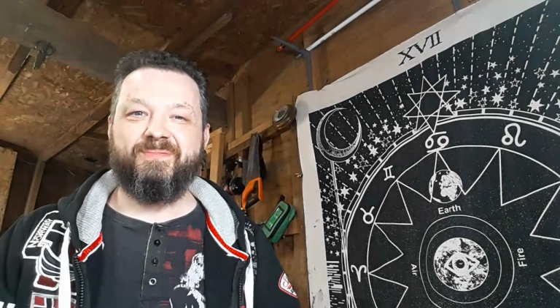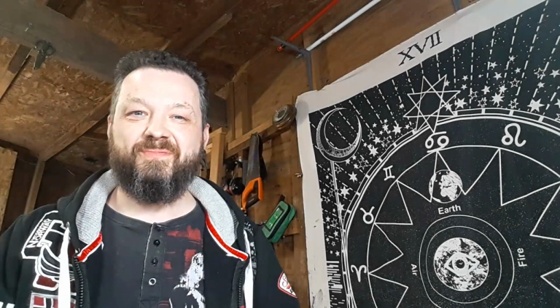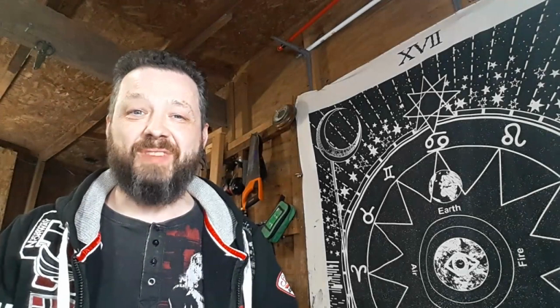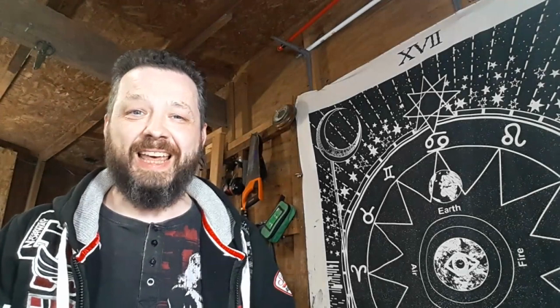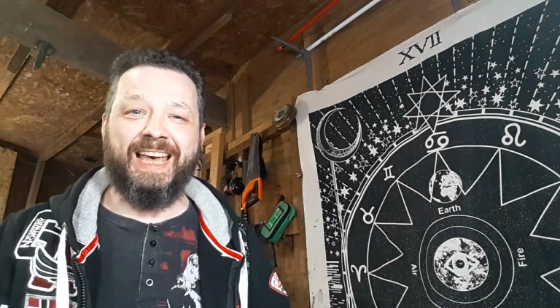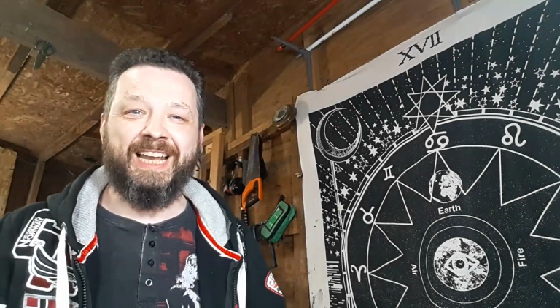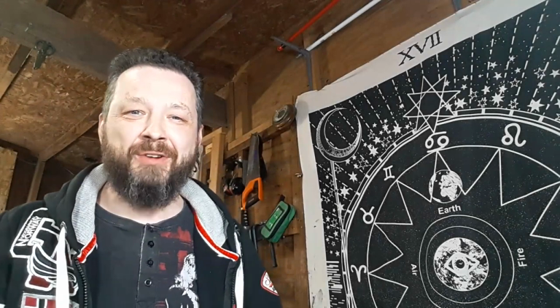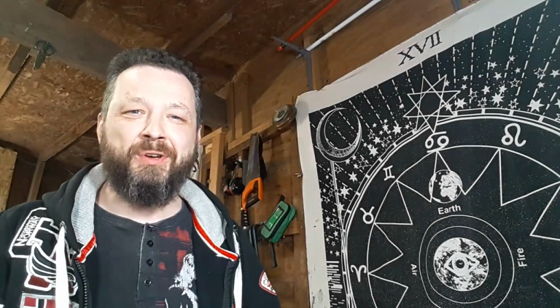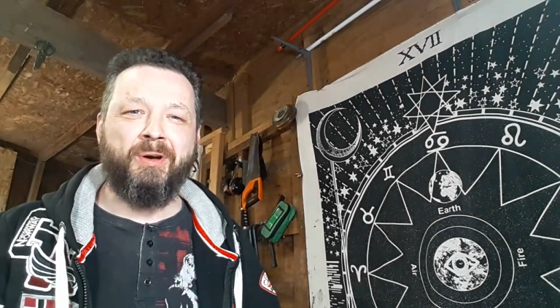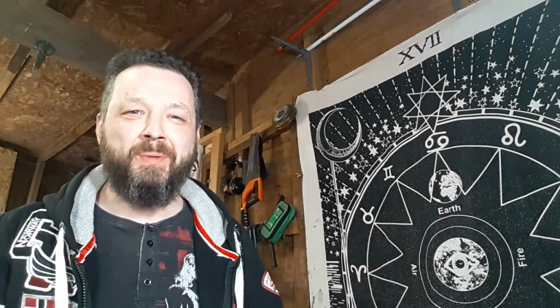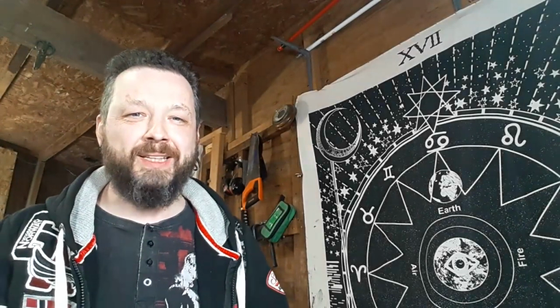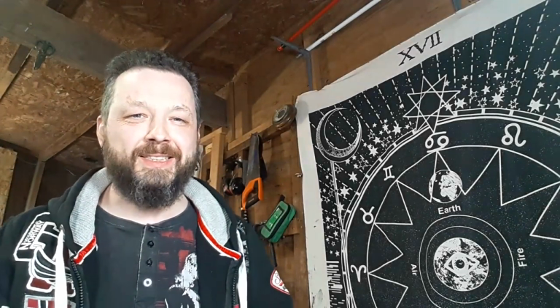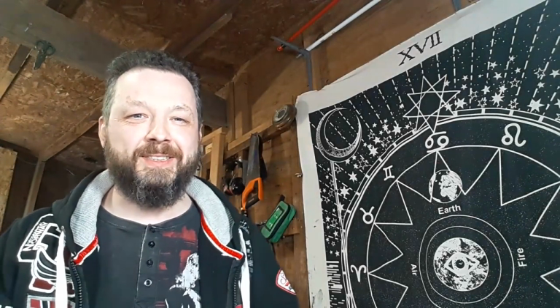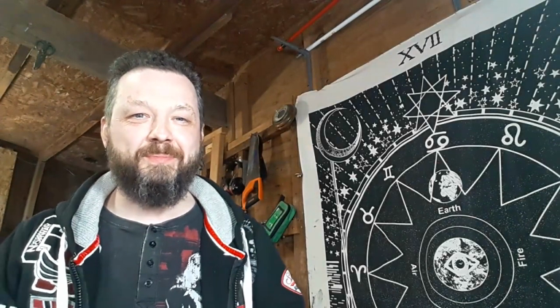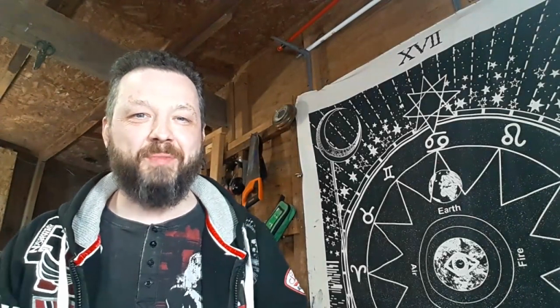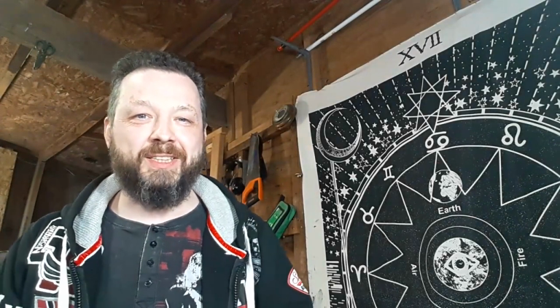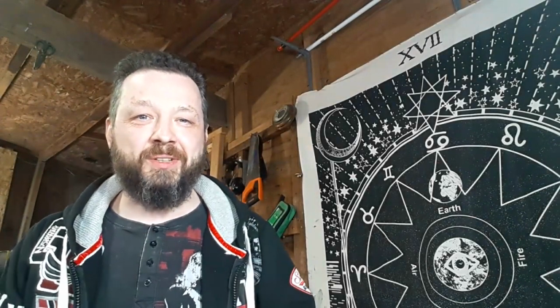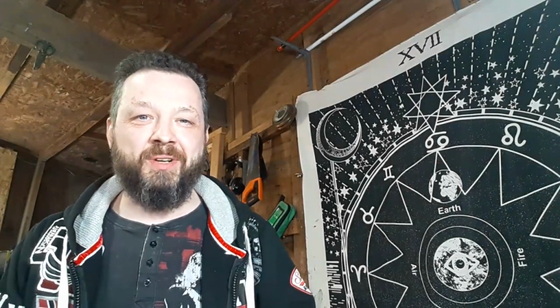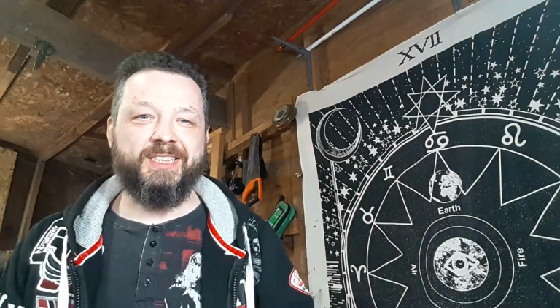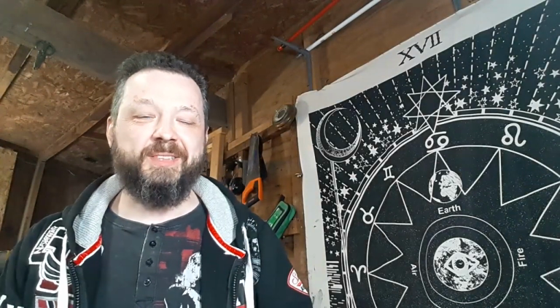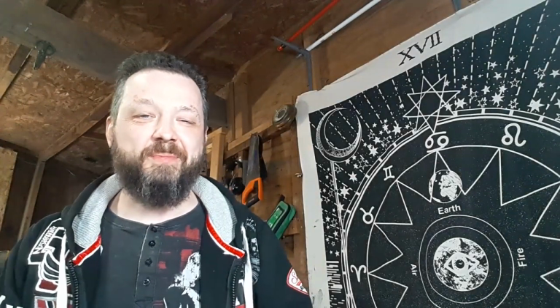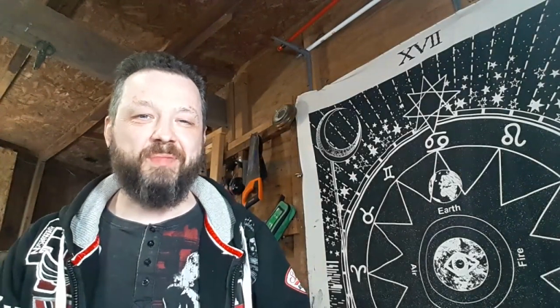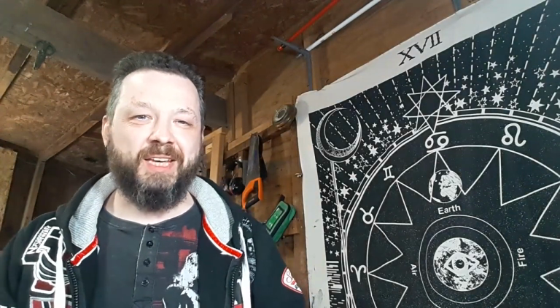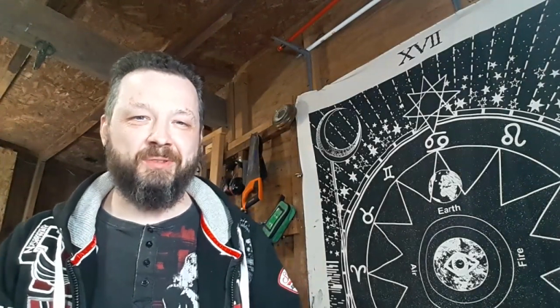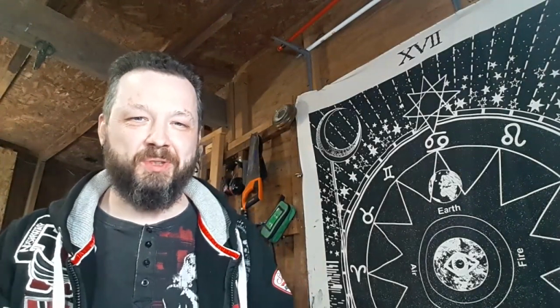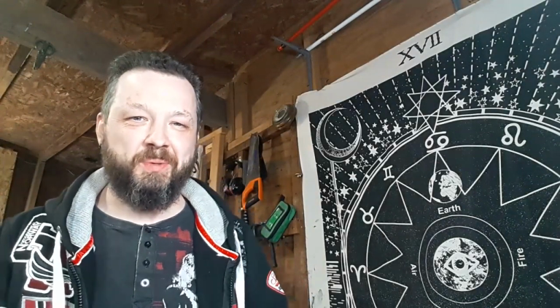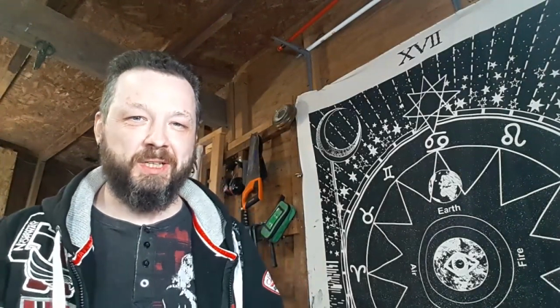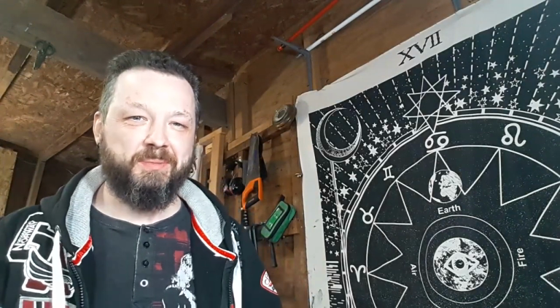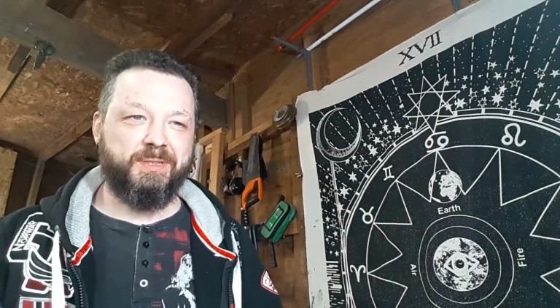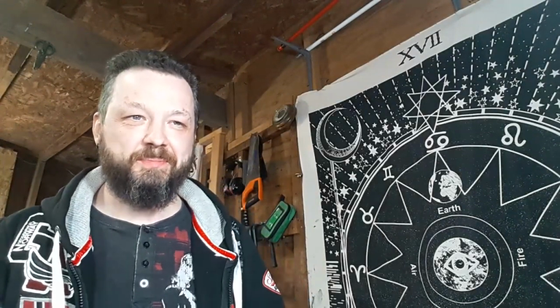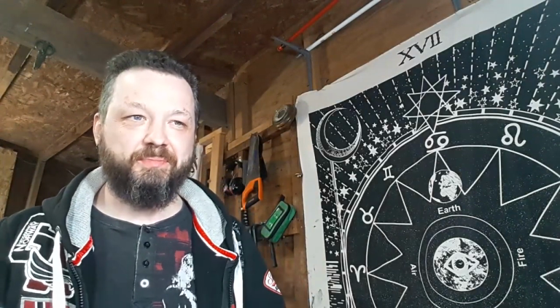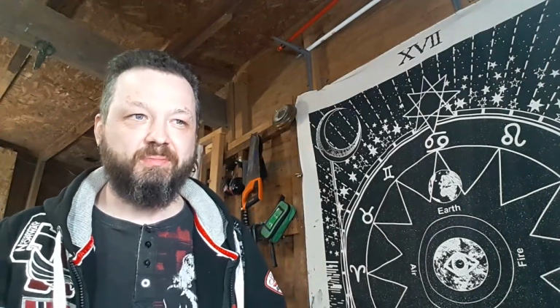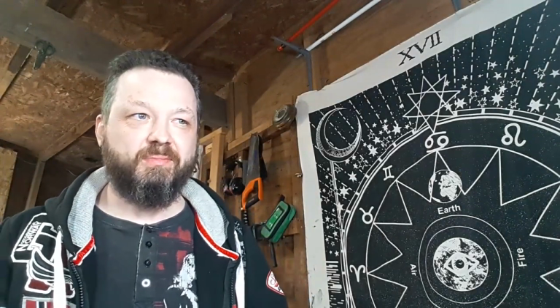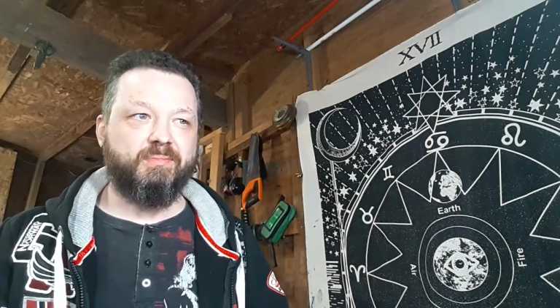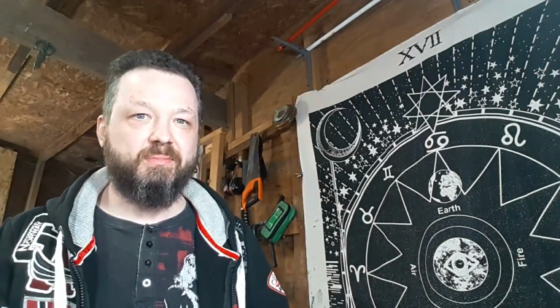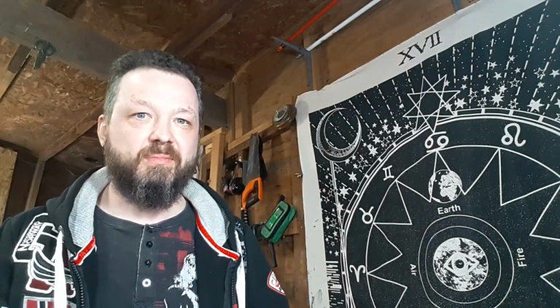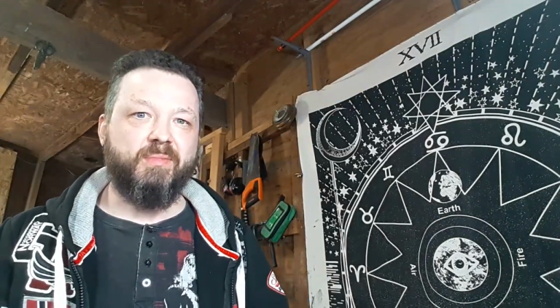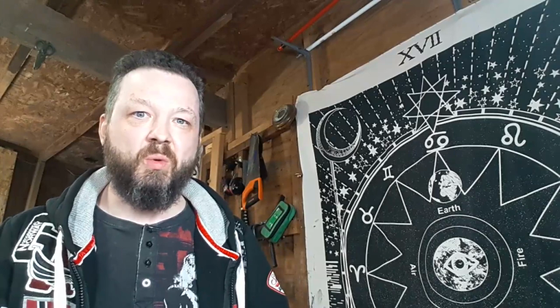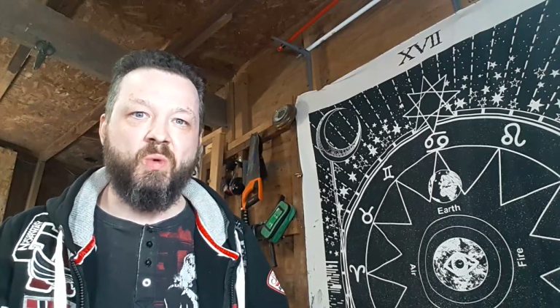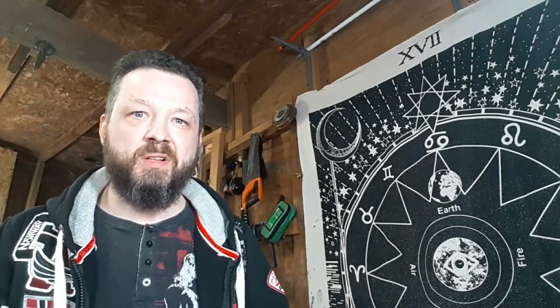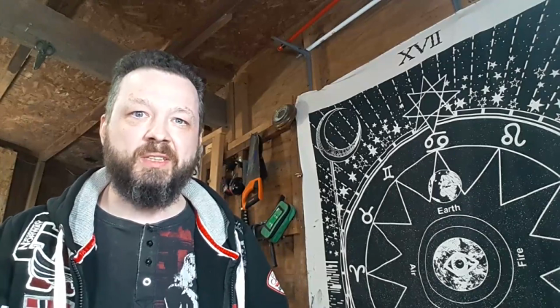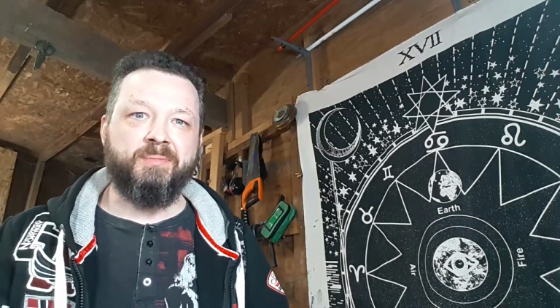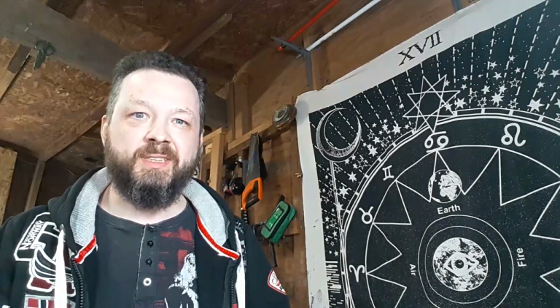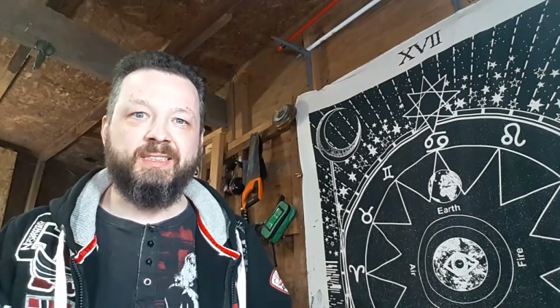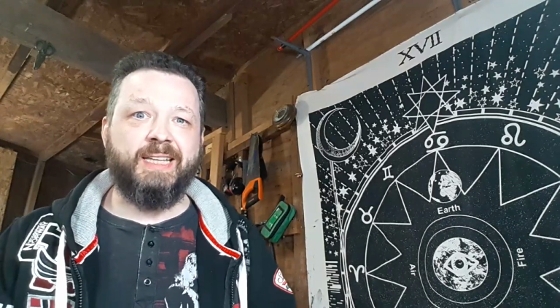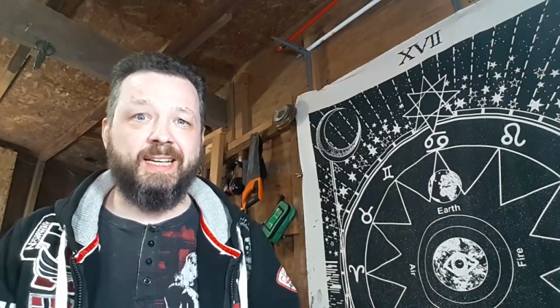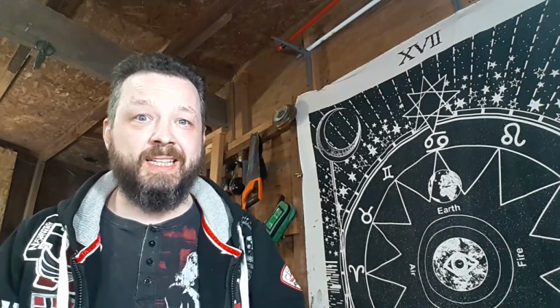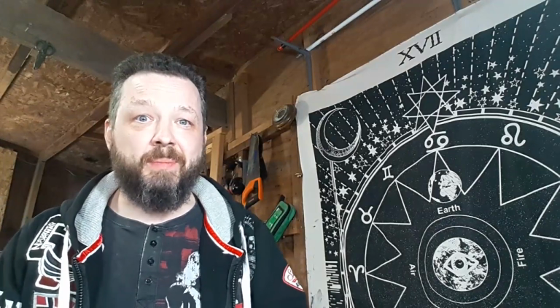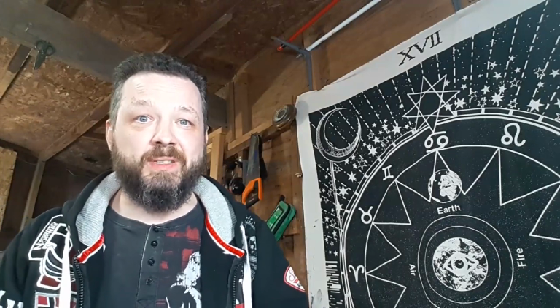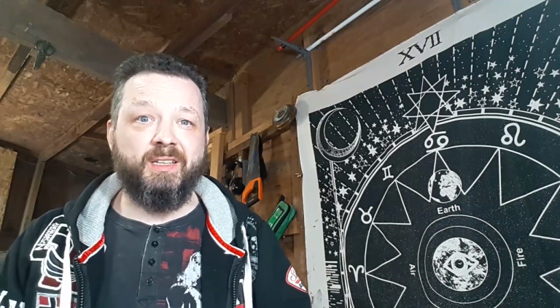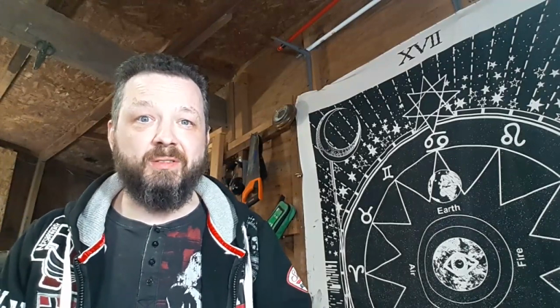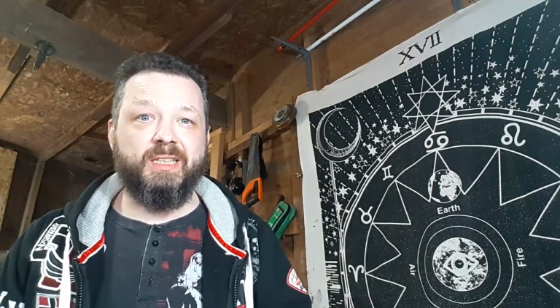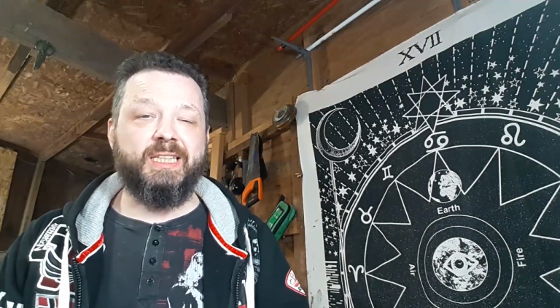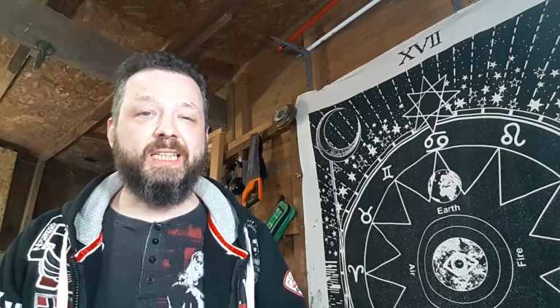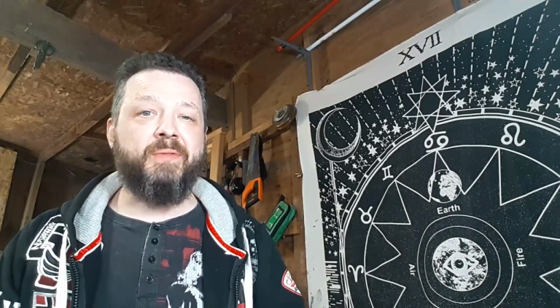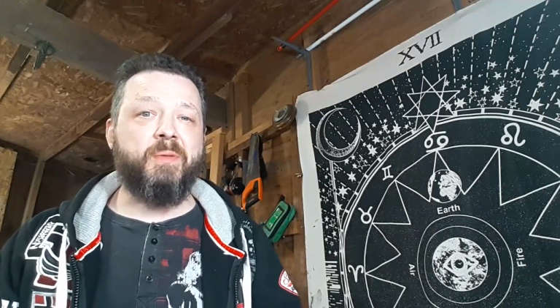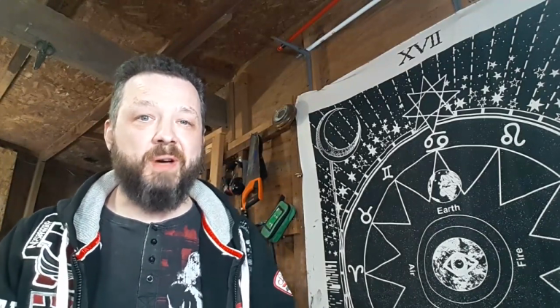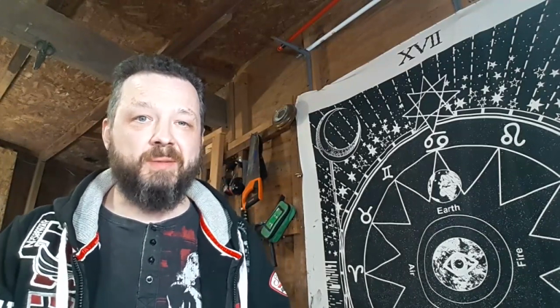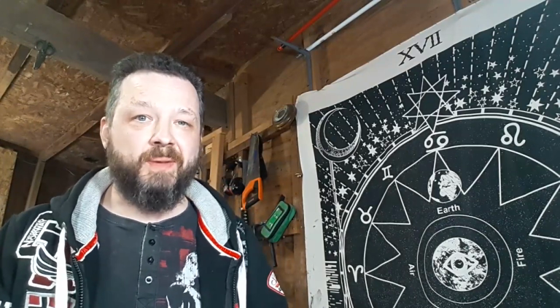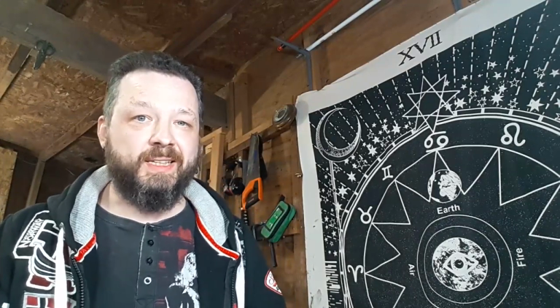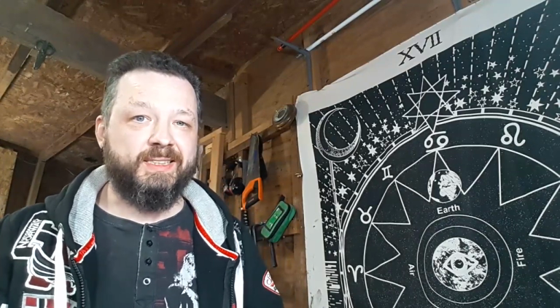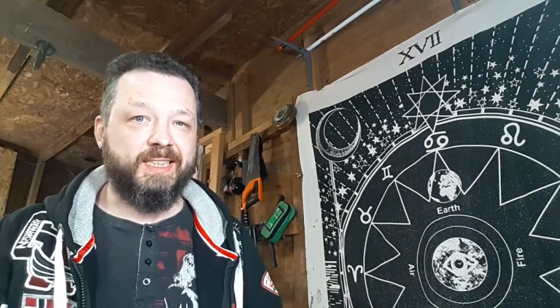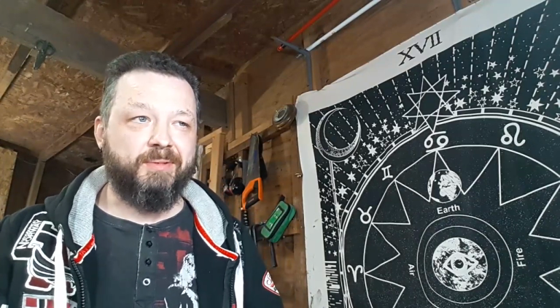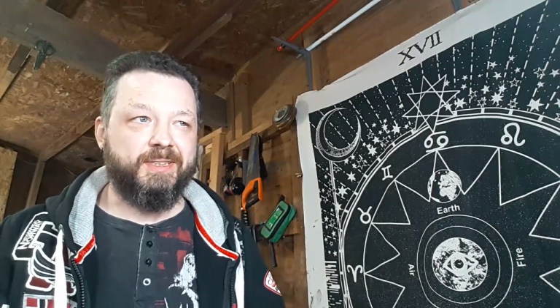Hello Goblins, it's Chris, Eldritch Pipes. Welcome to the second episode of the Pipe Maker series.